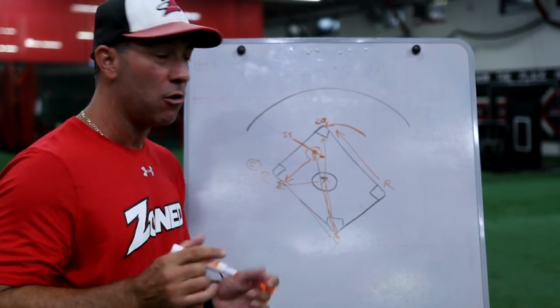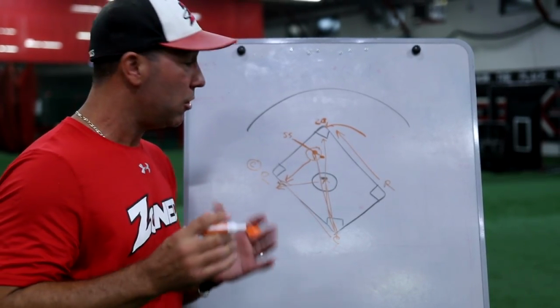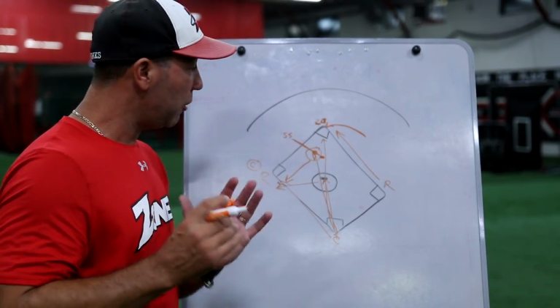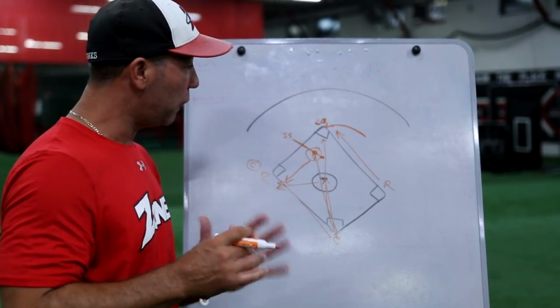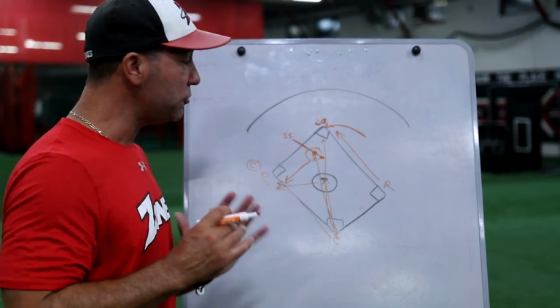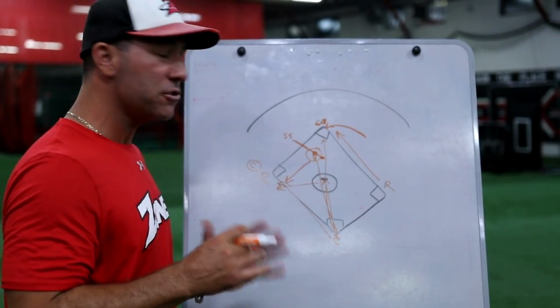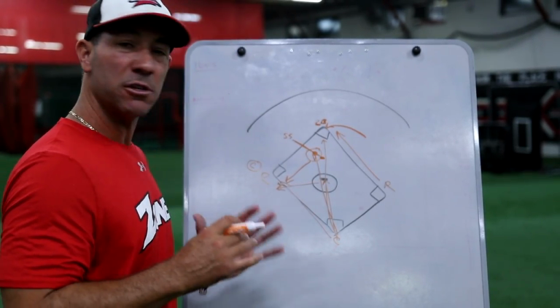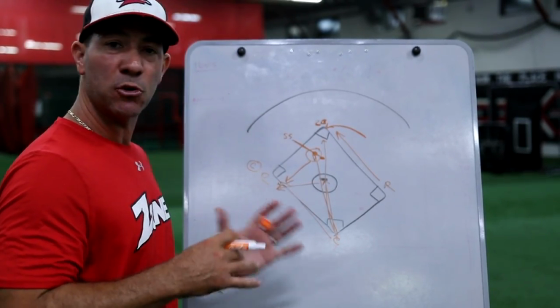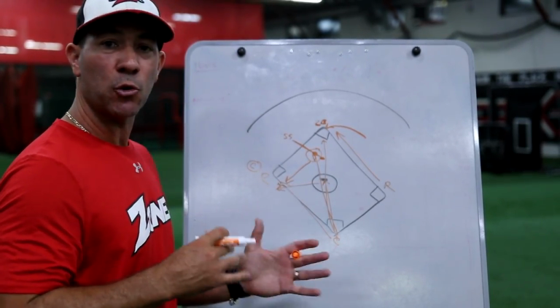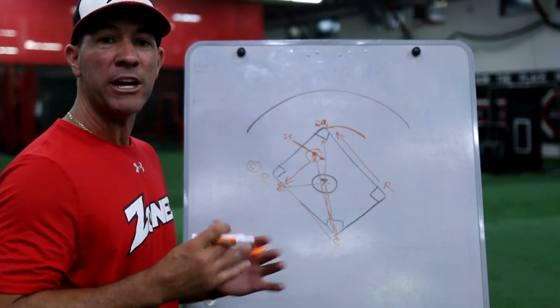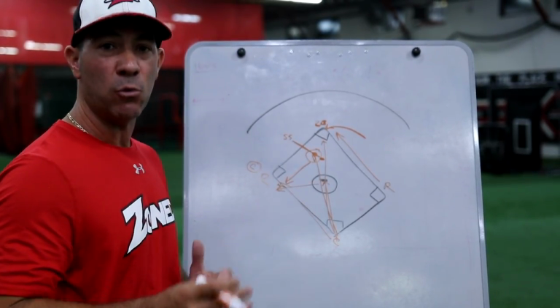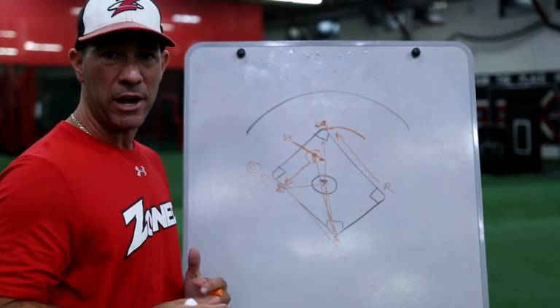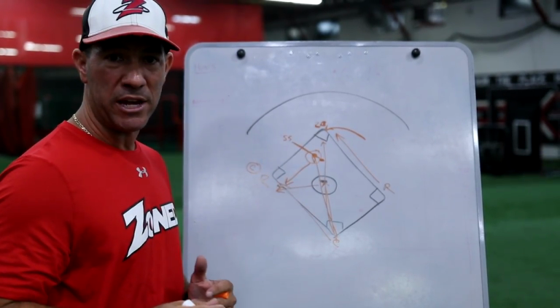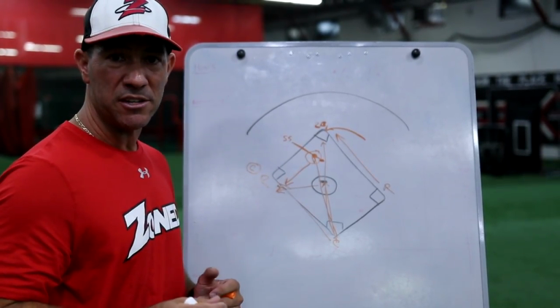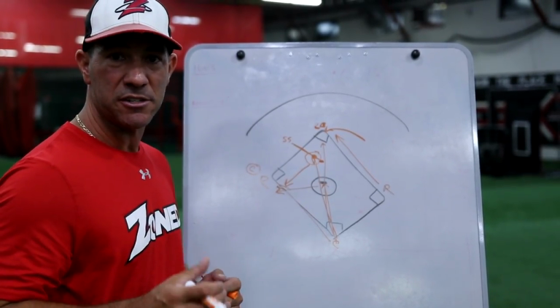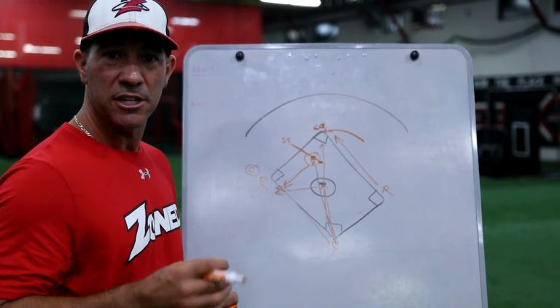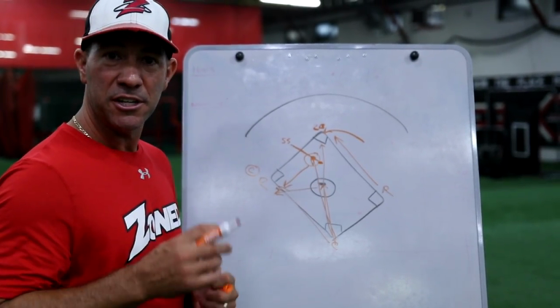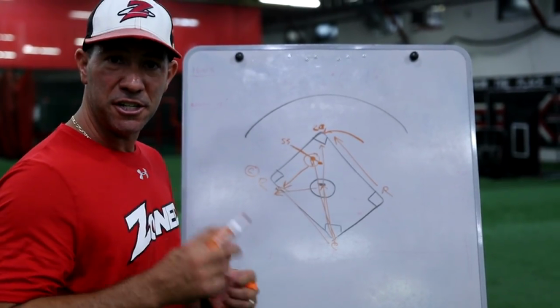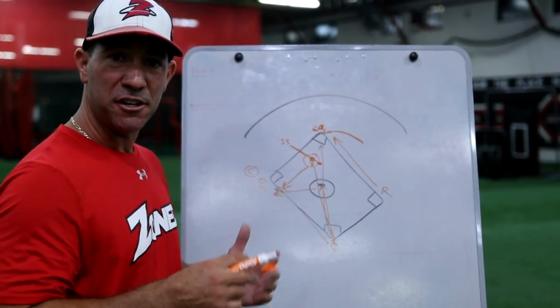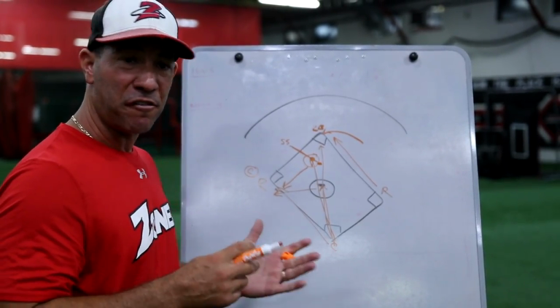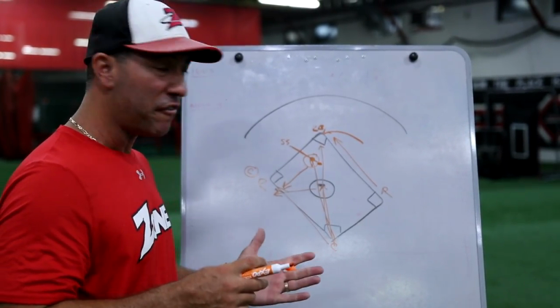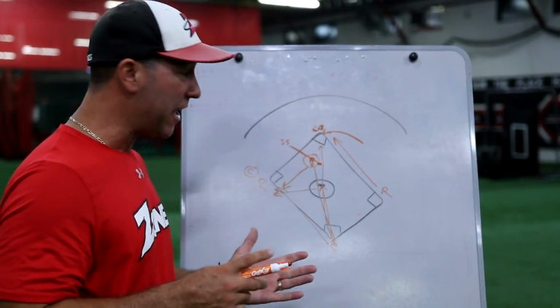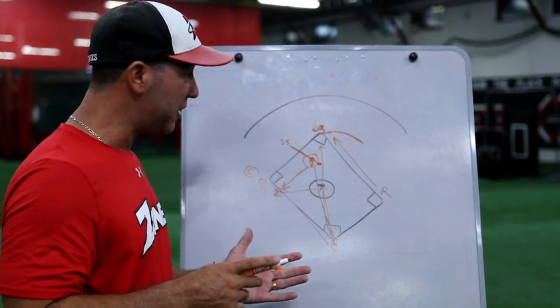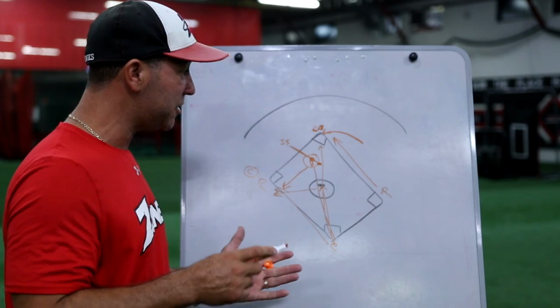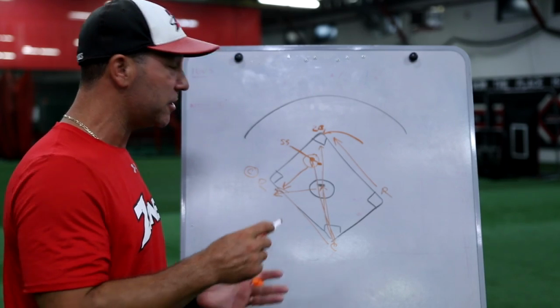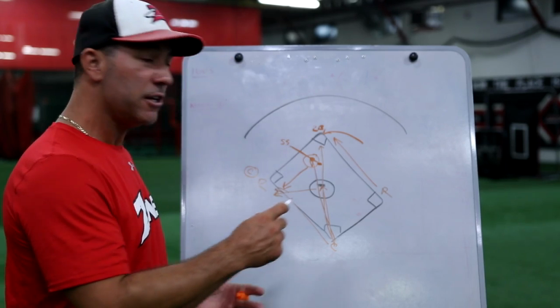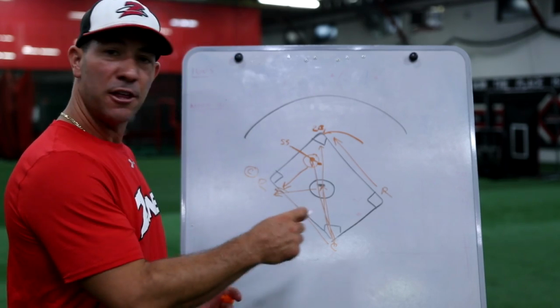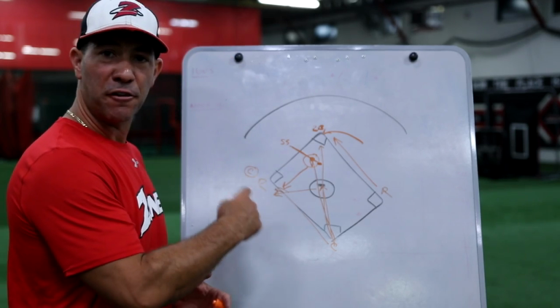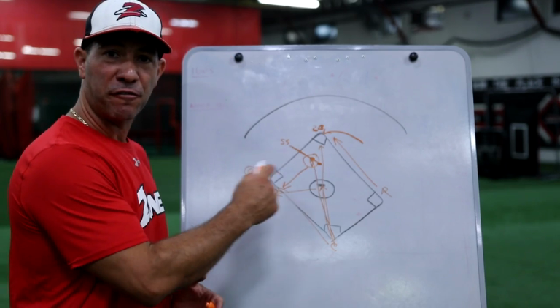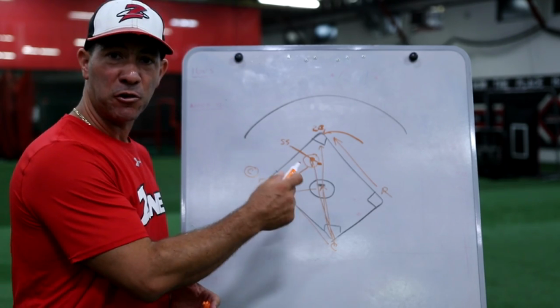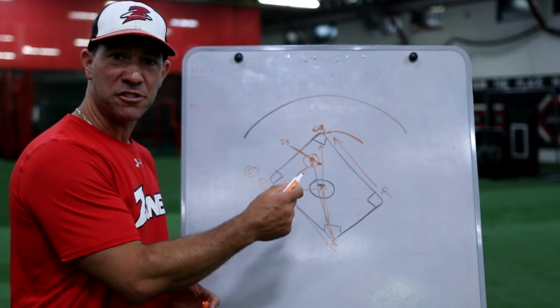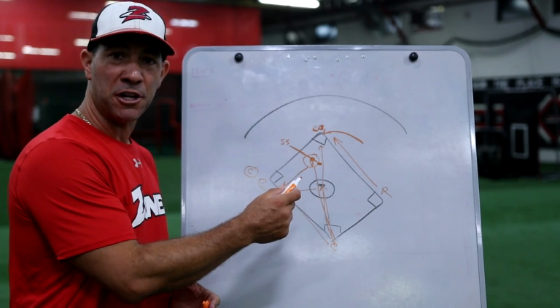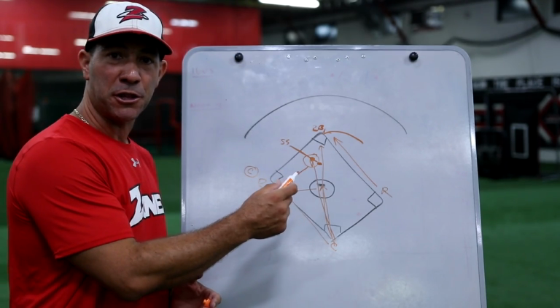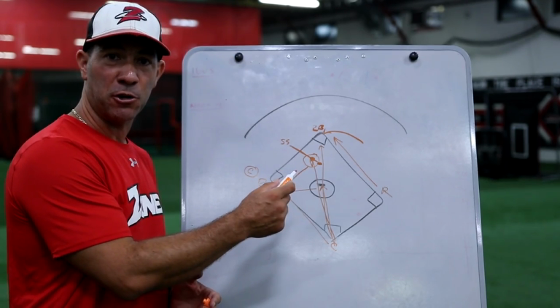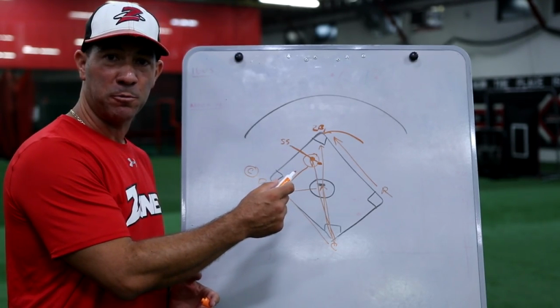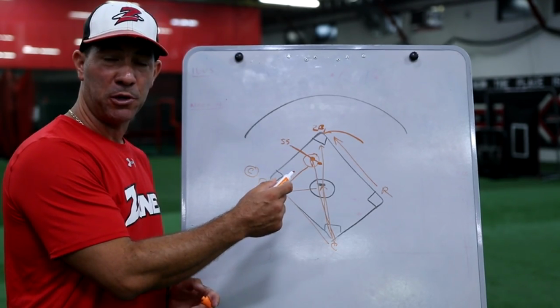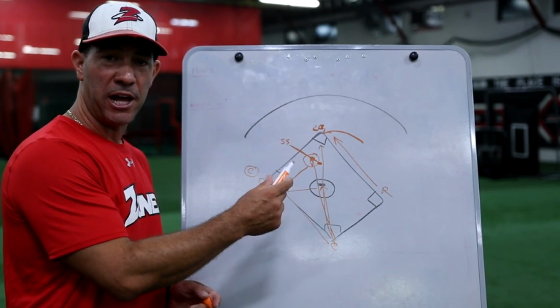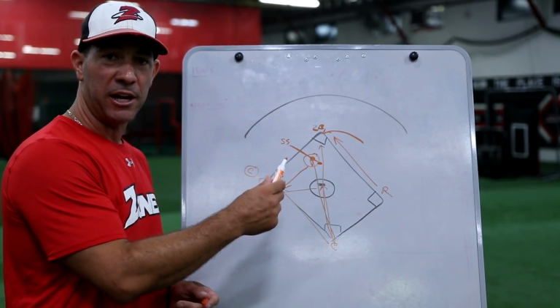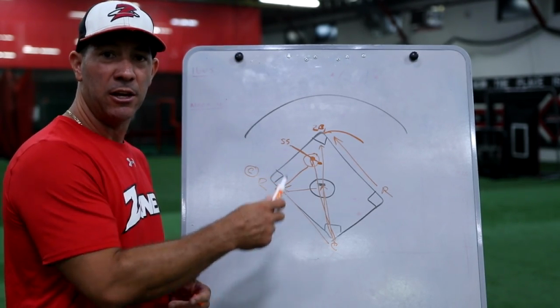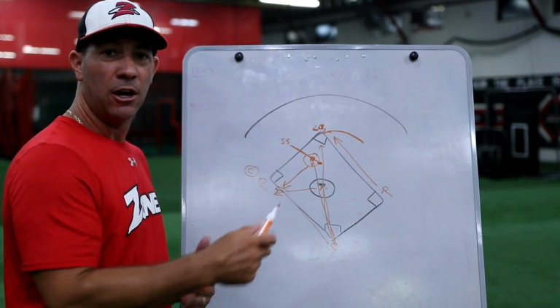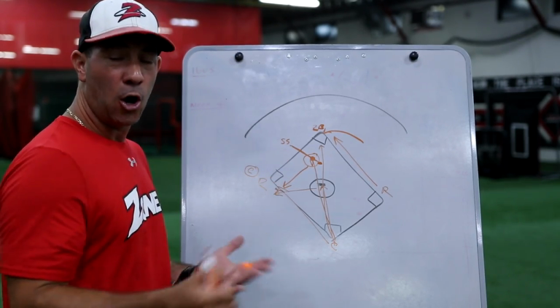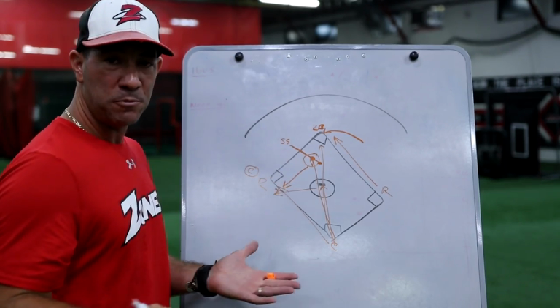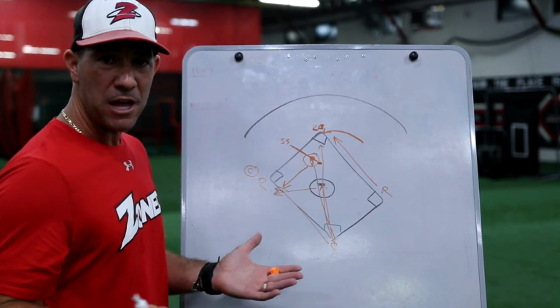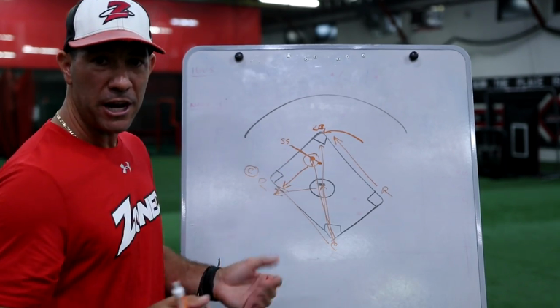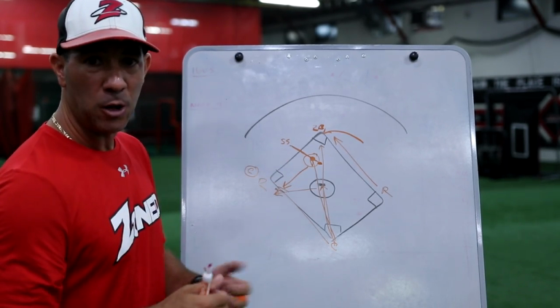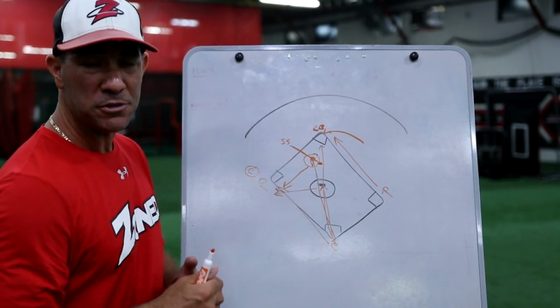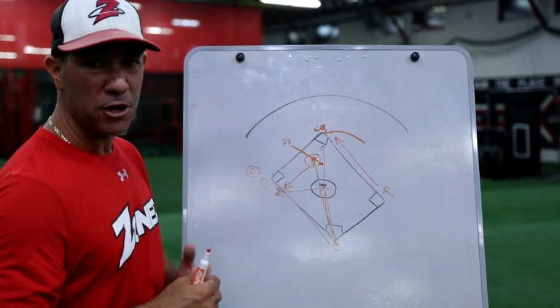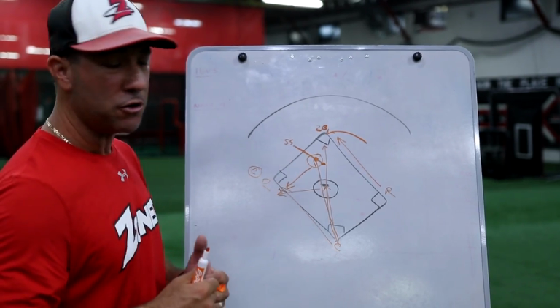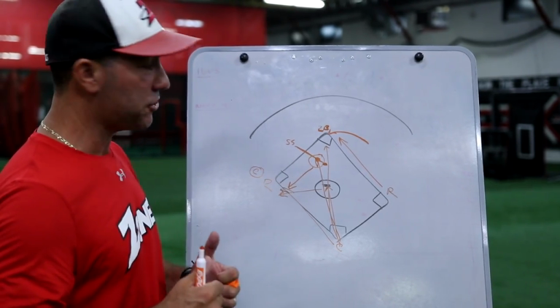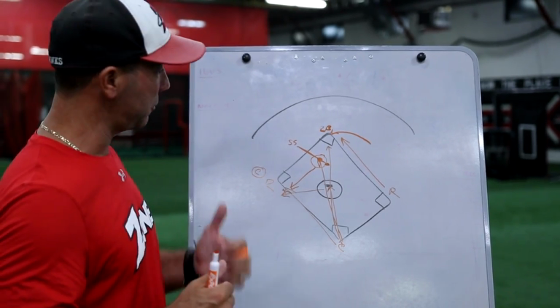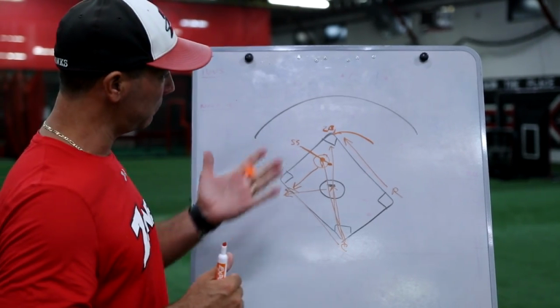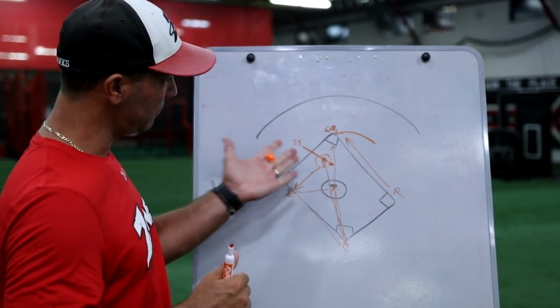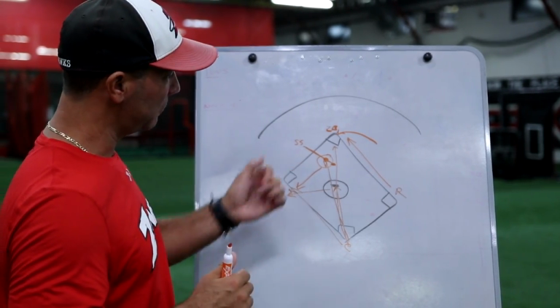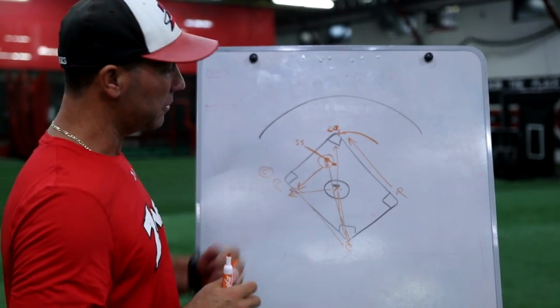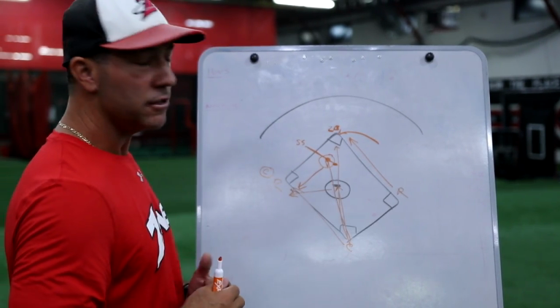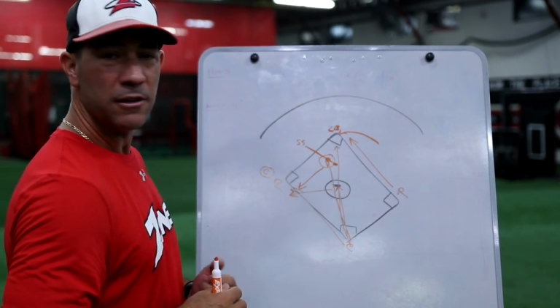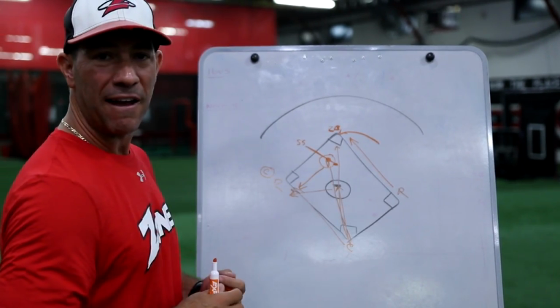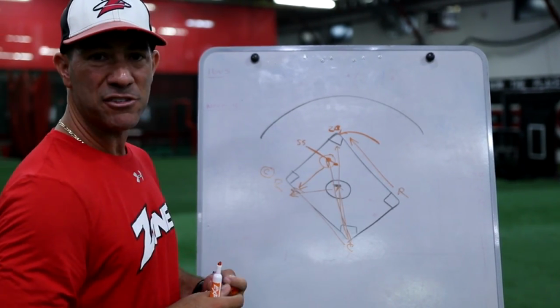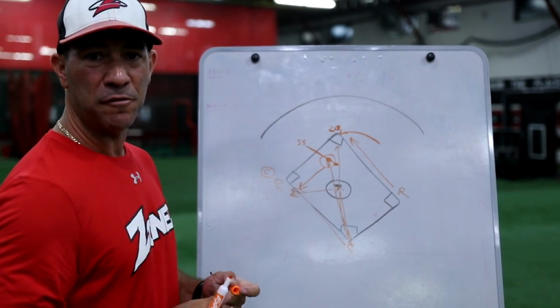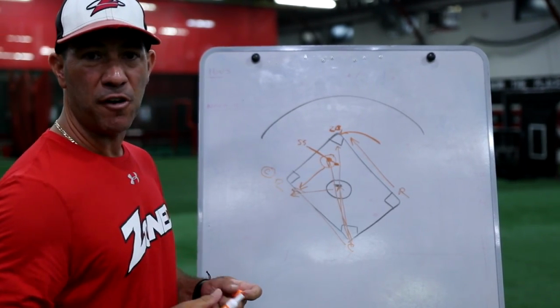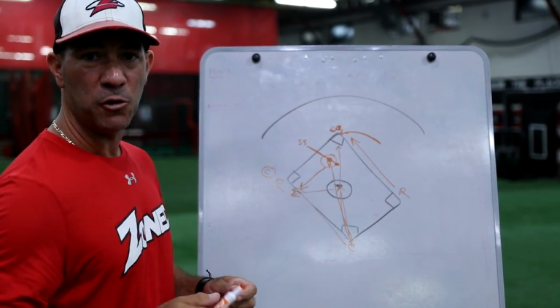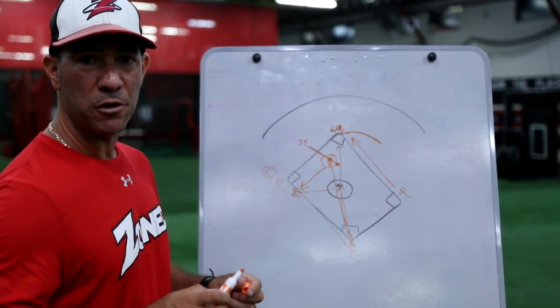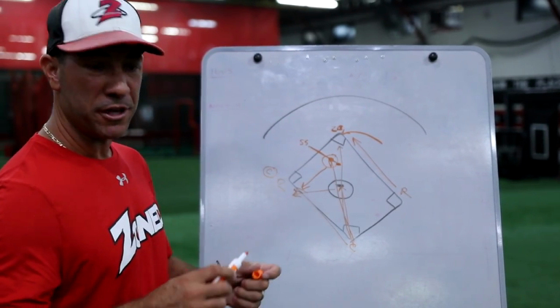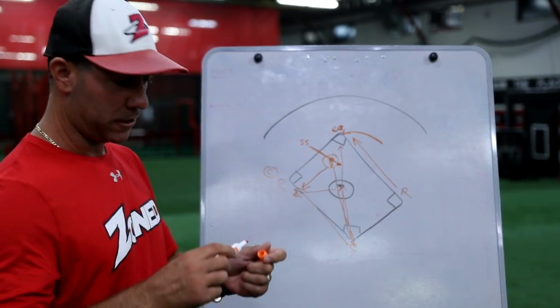Those are some great ways to defend the first and third play. Hope that helps, coach. Have some fun with it.